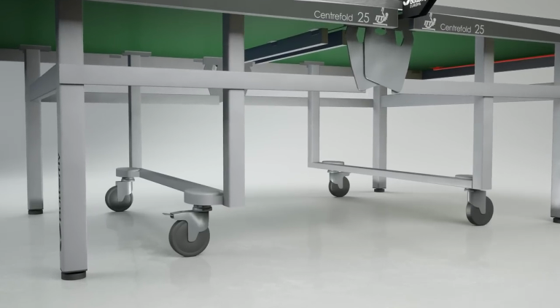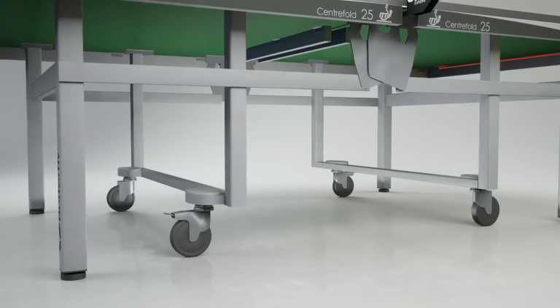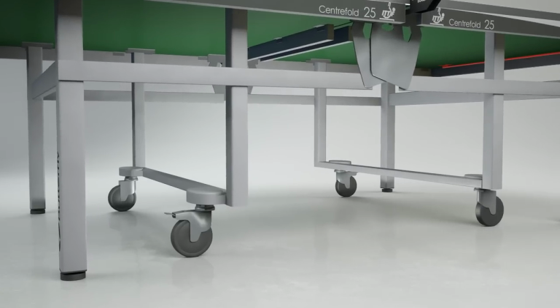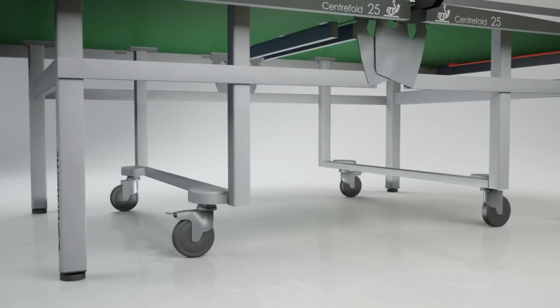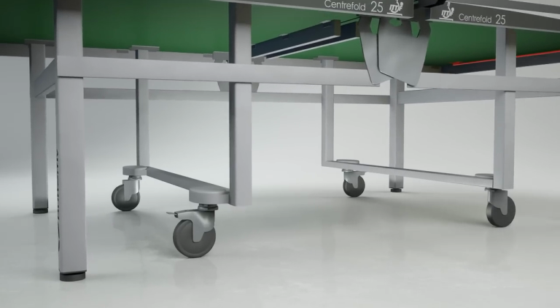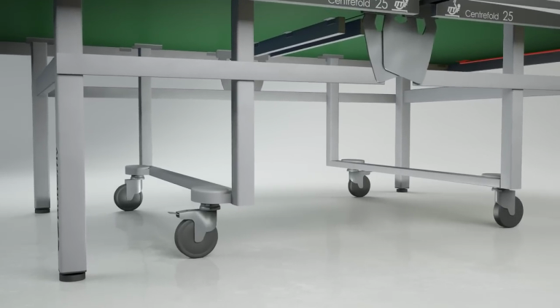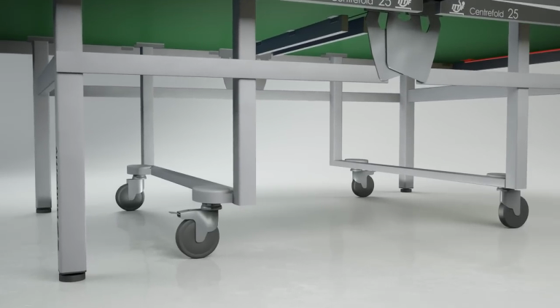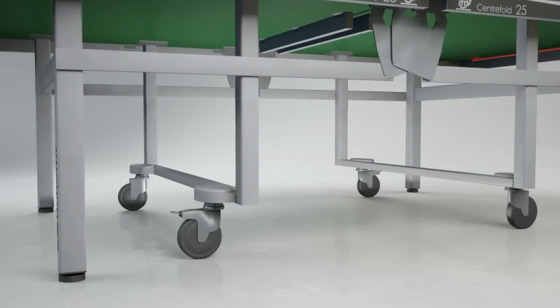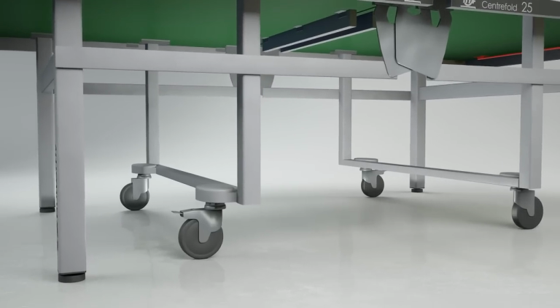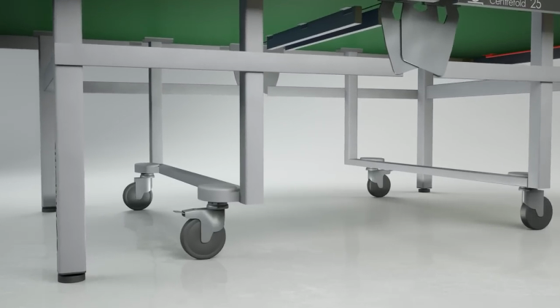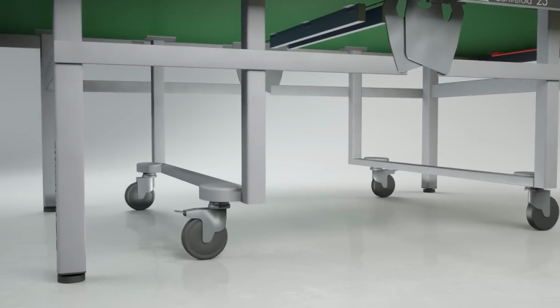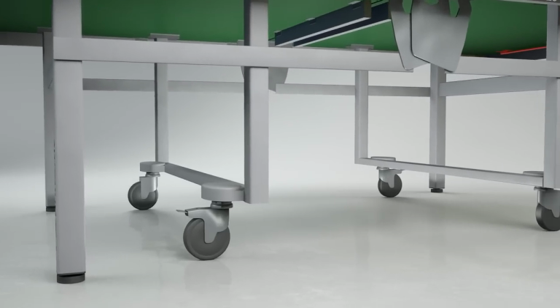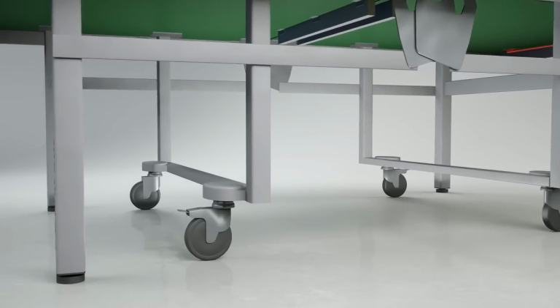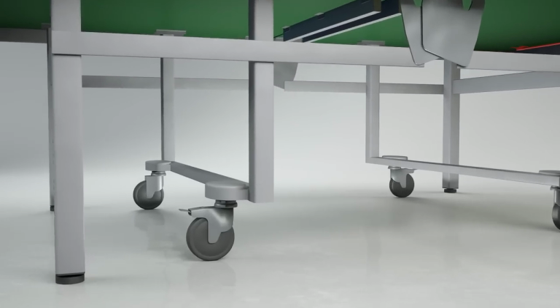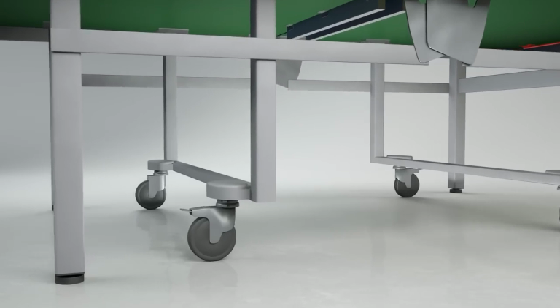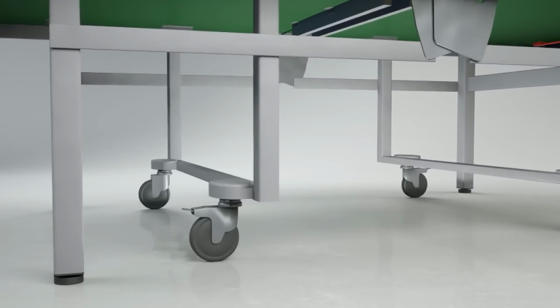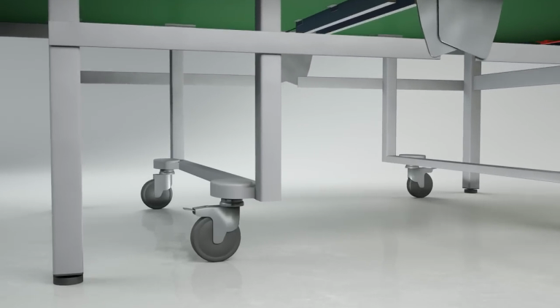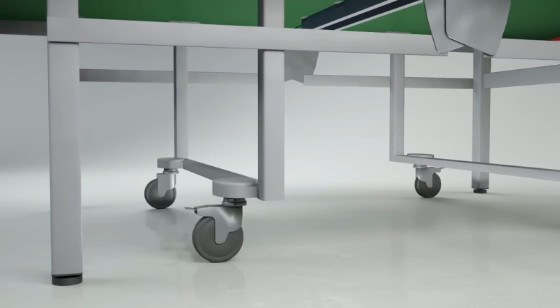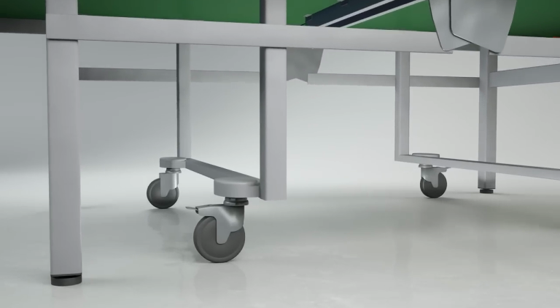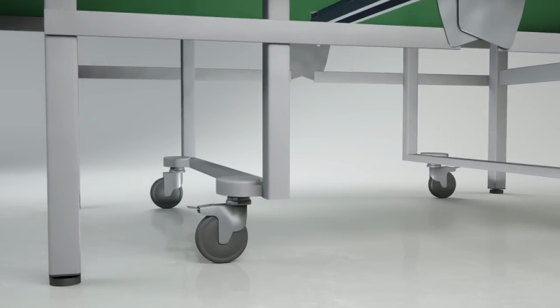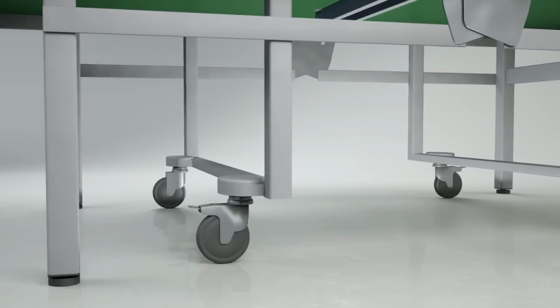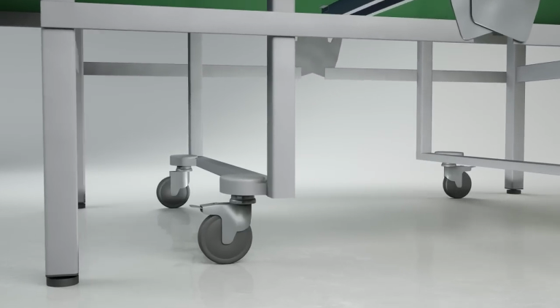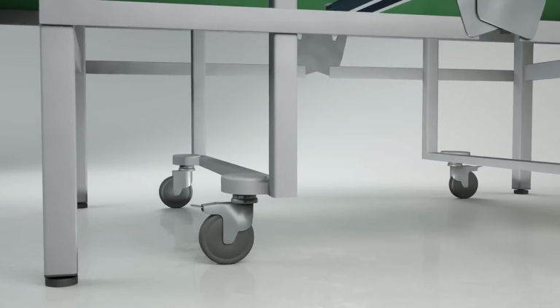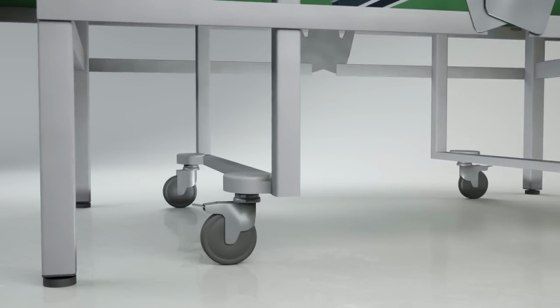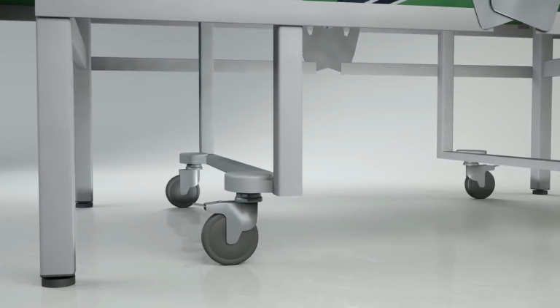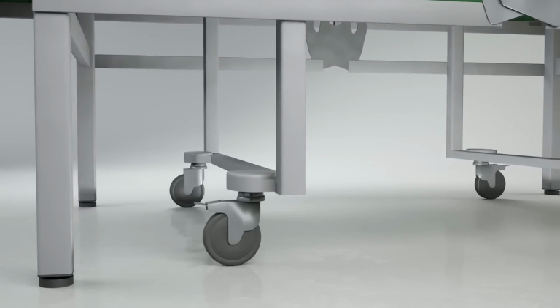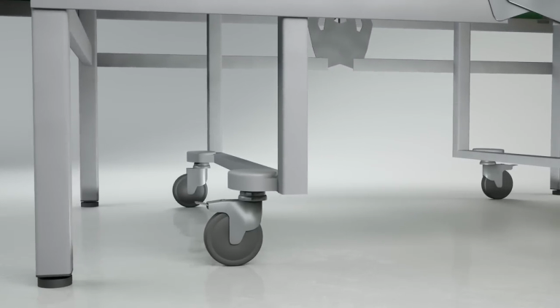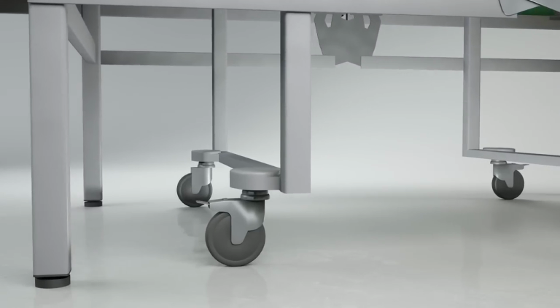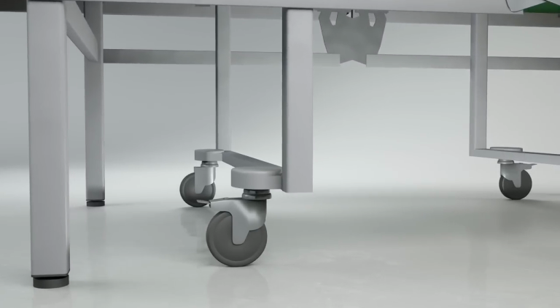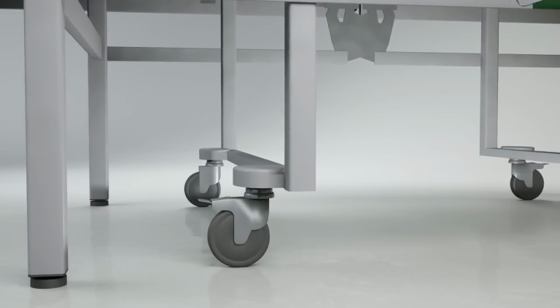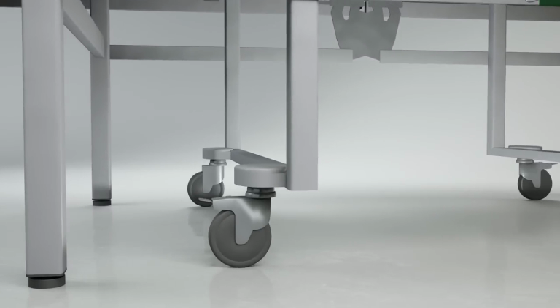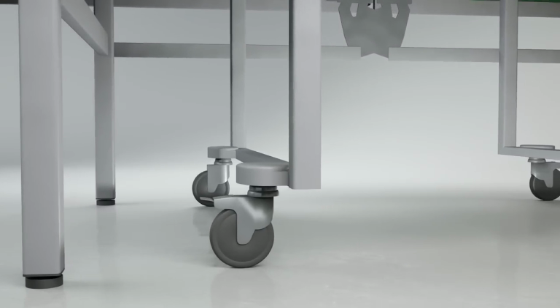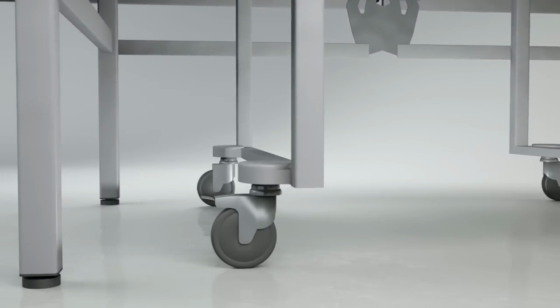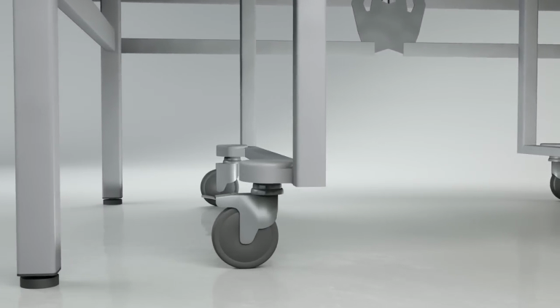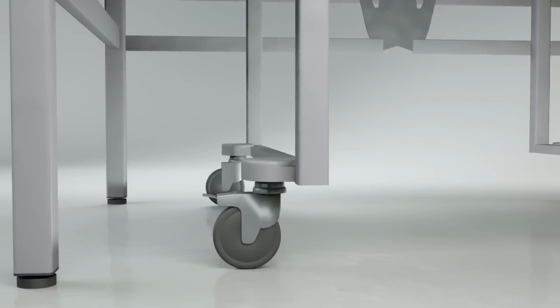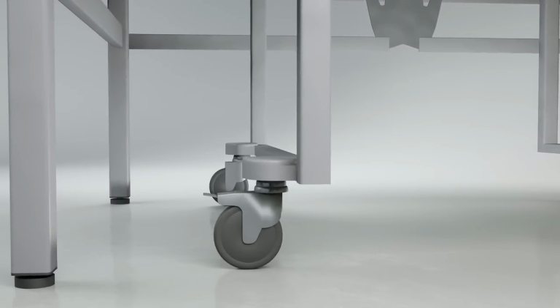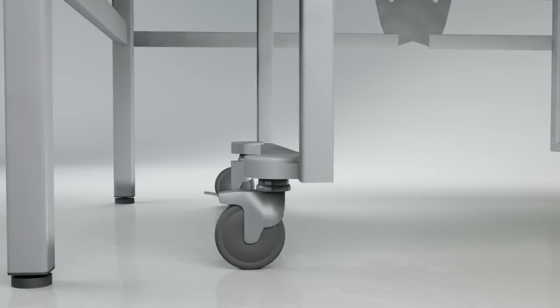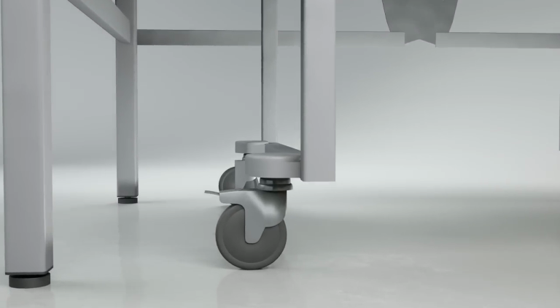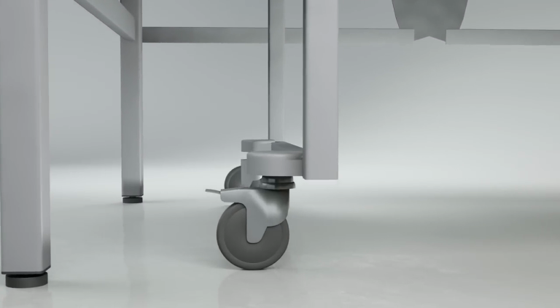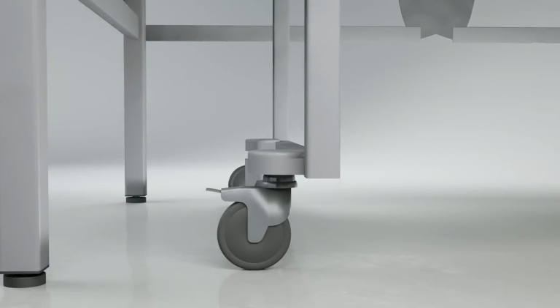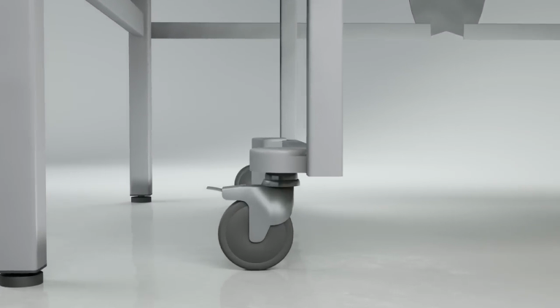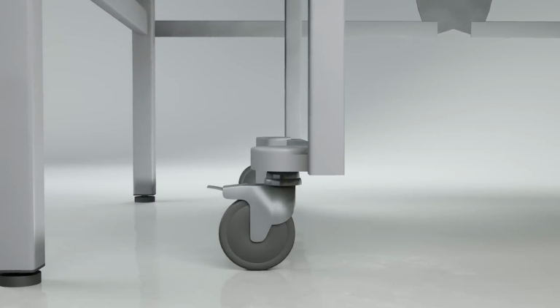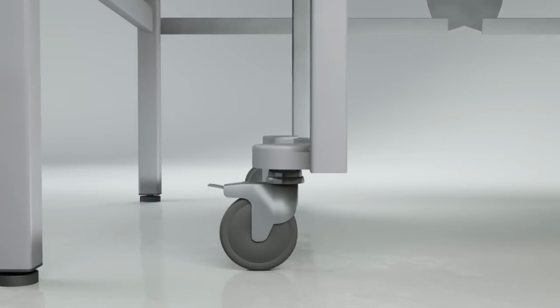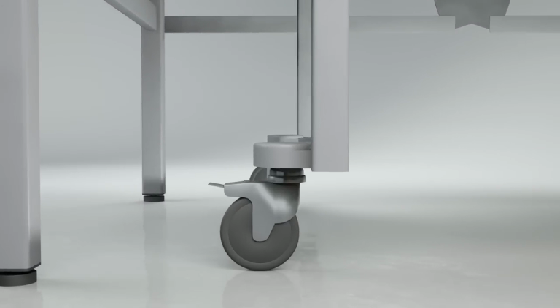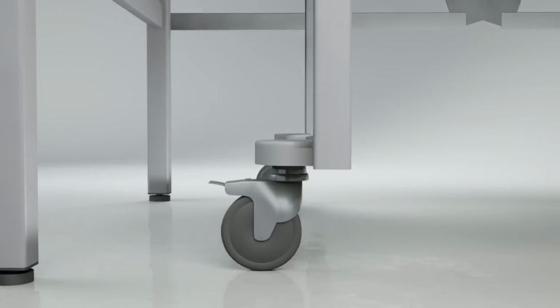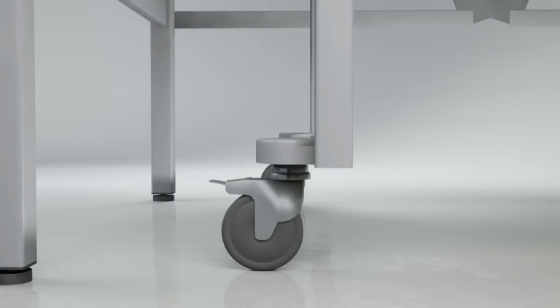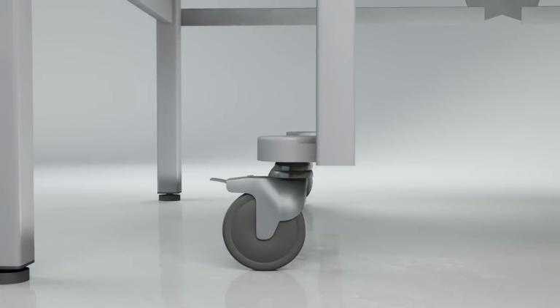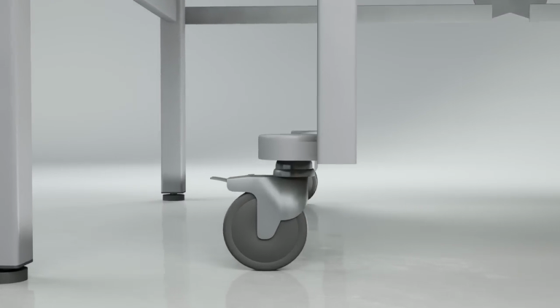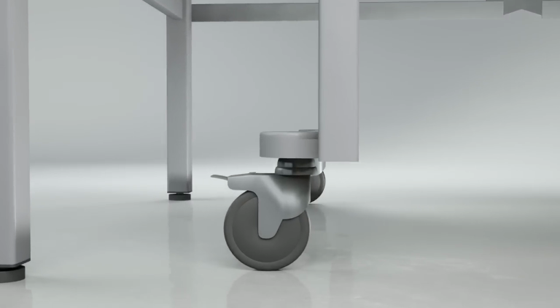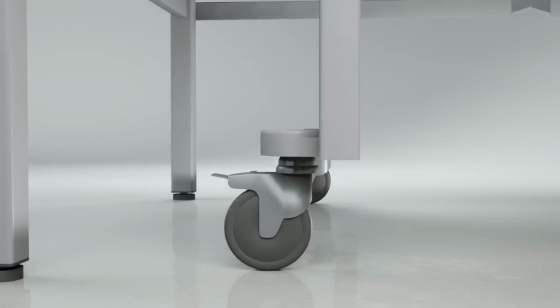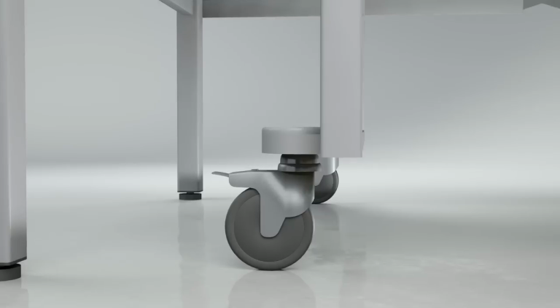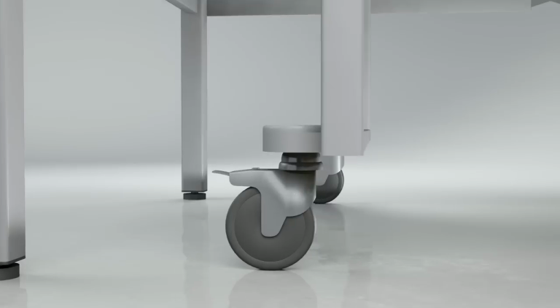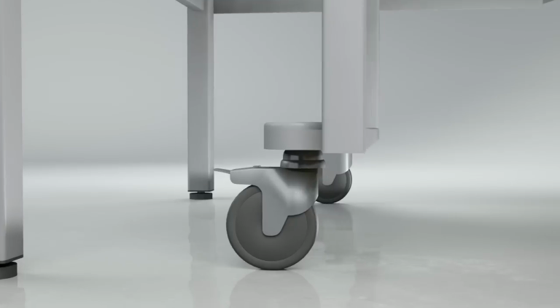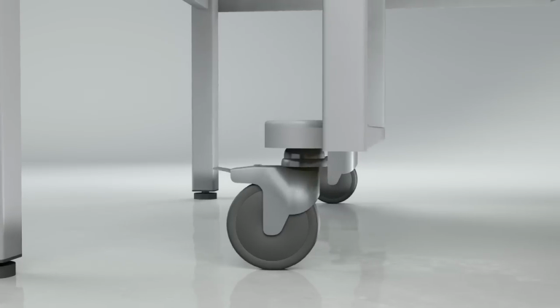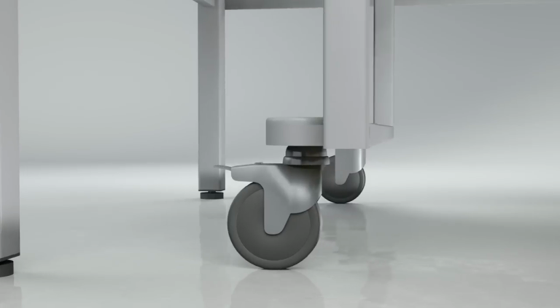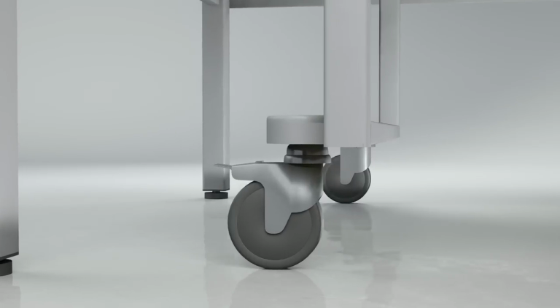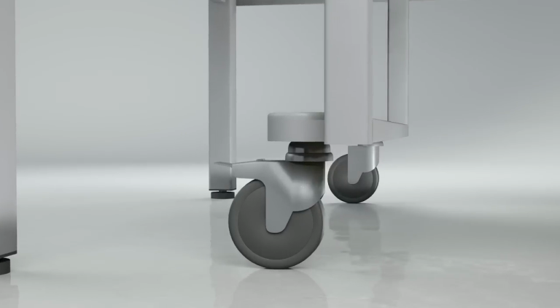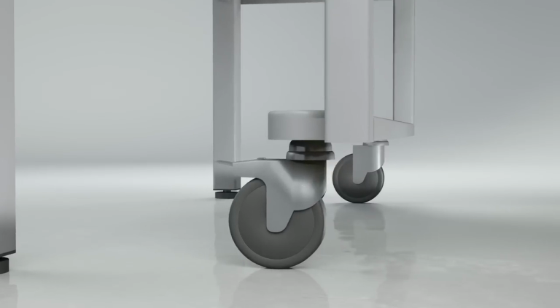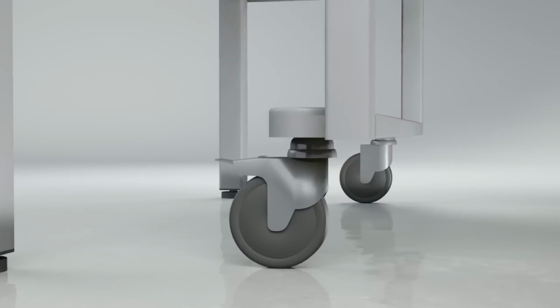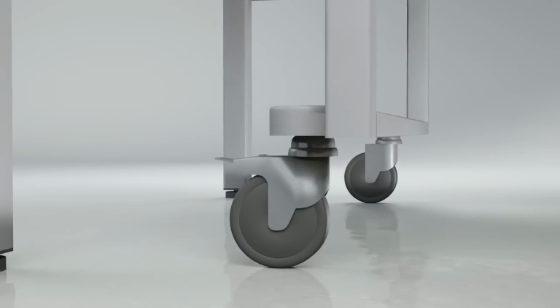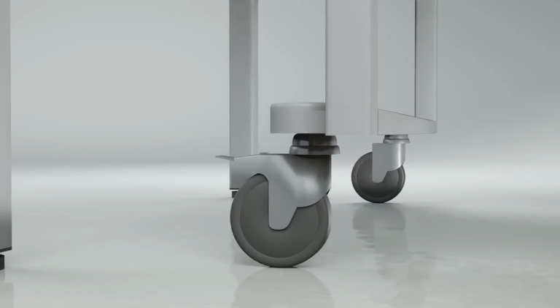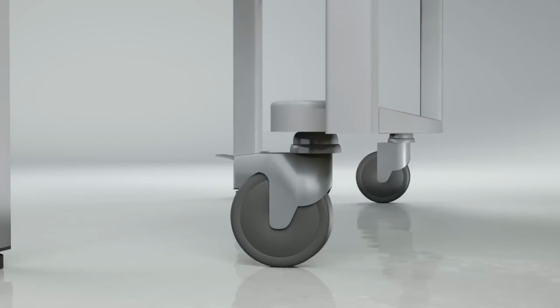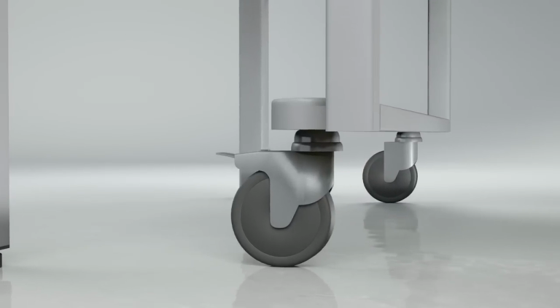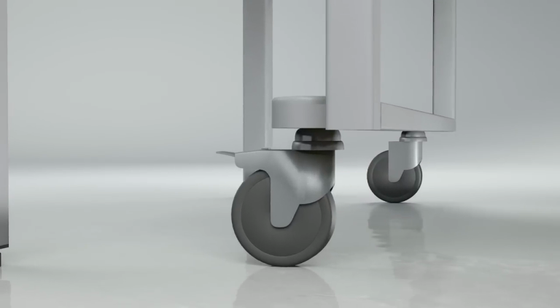The undercarriage is one of the strongest available. It incorporates four large strong wheels, two of which have brakes.